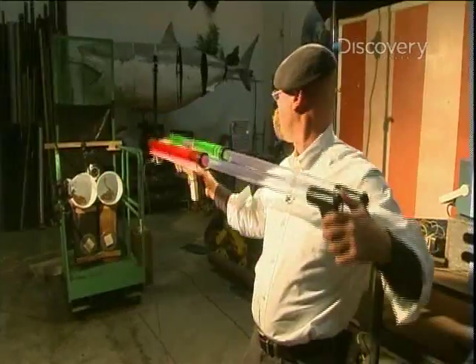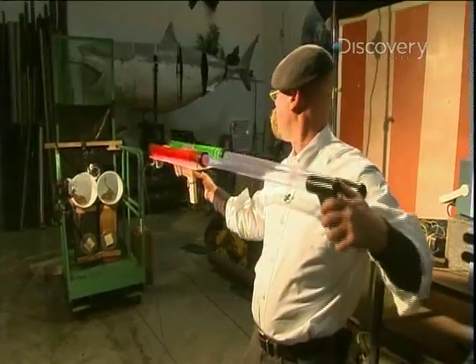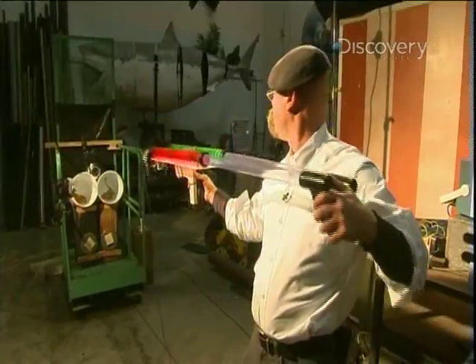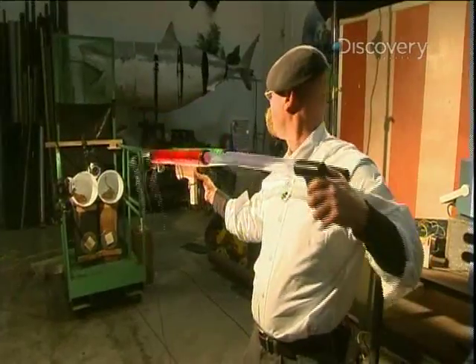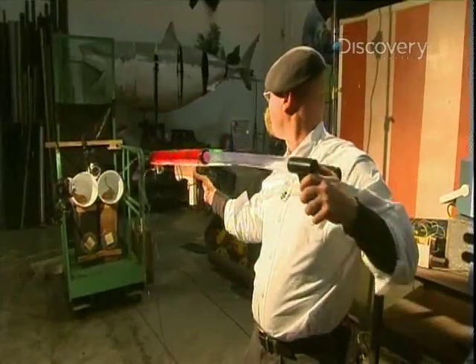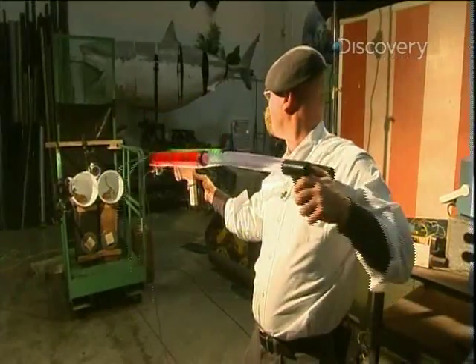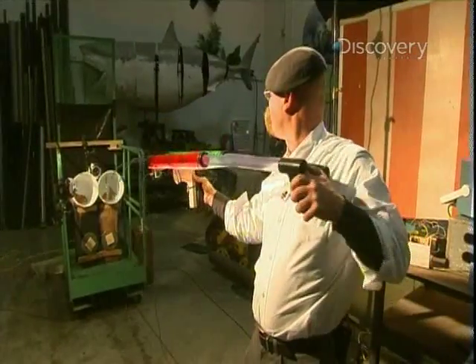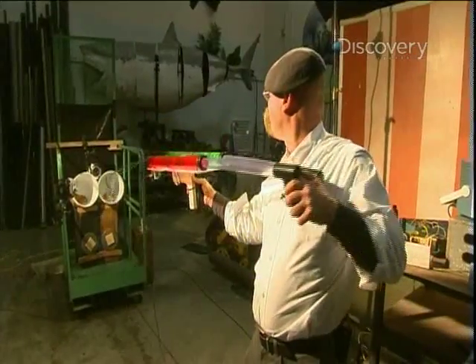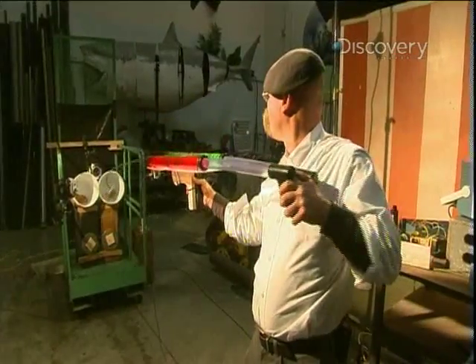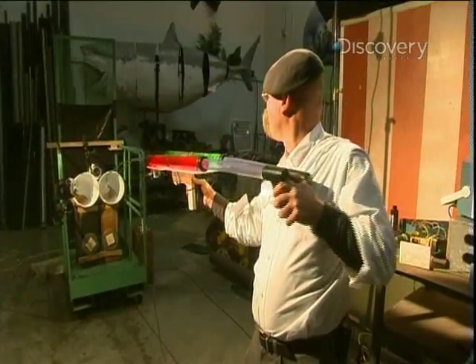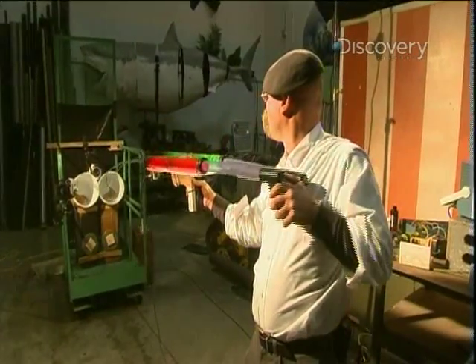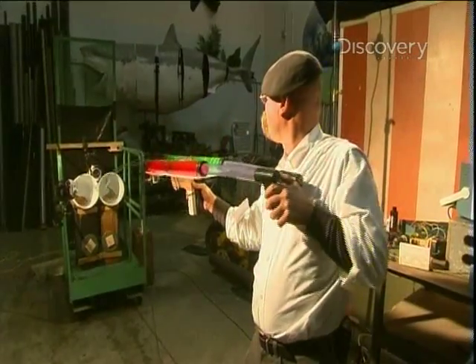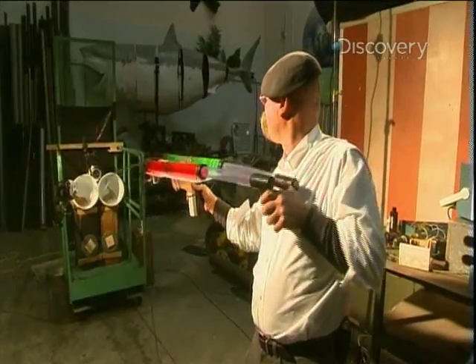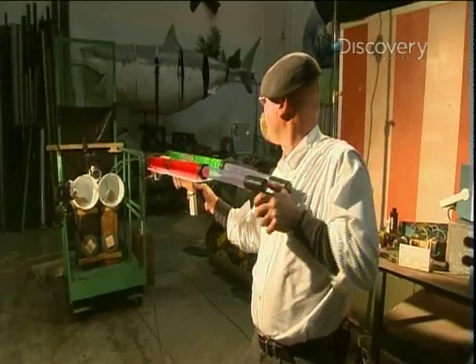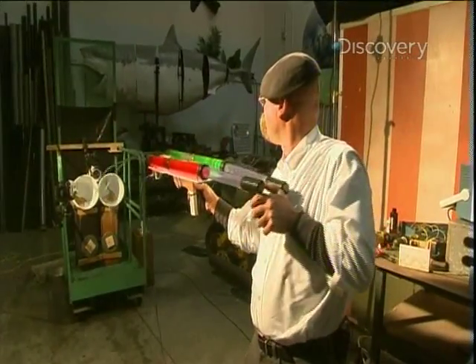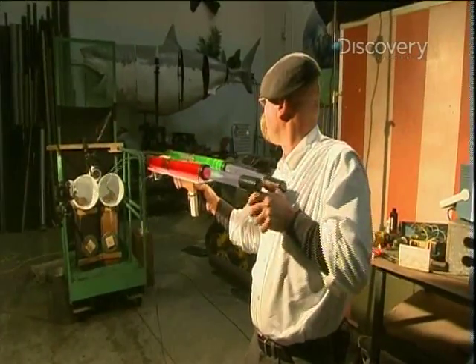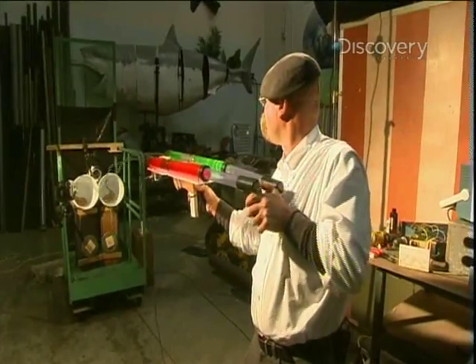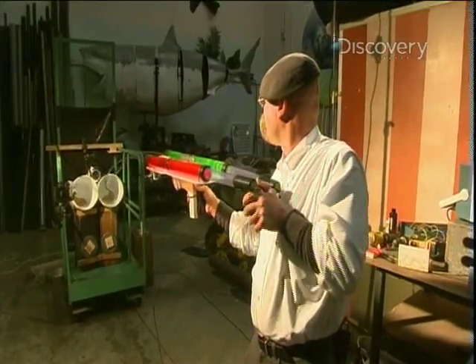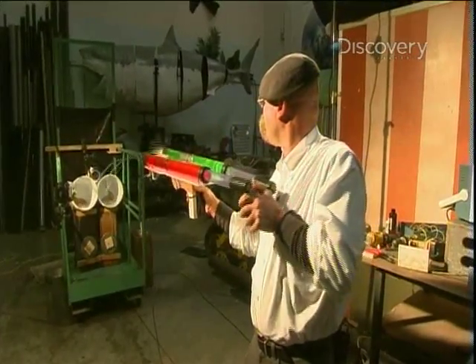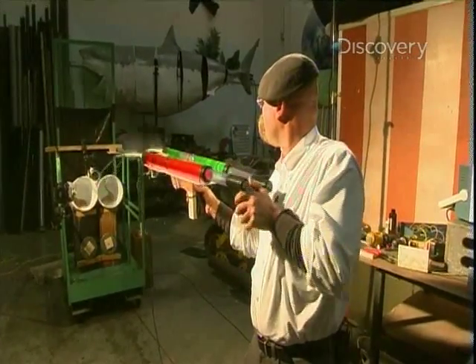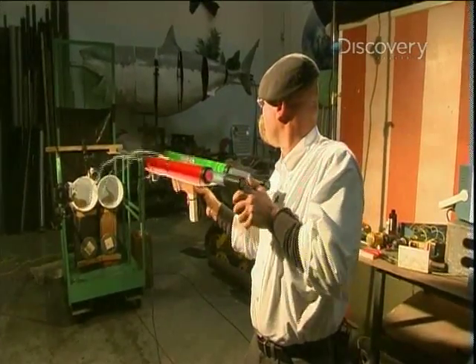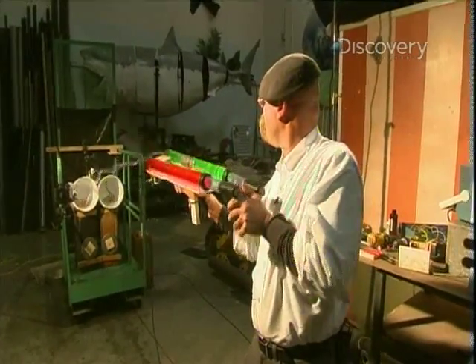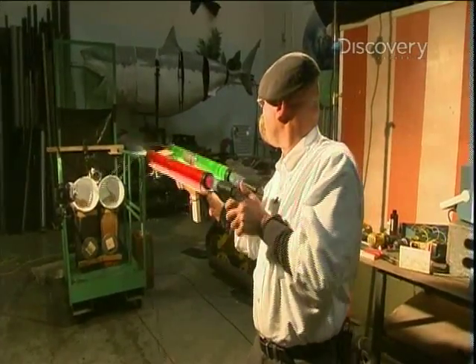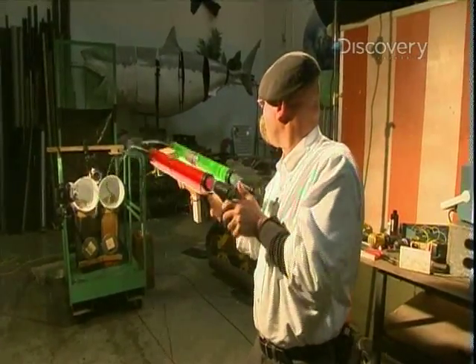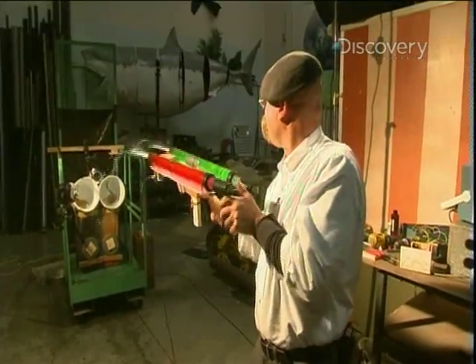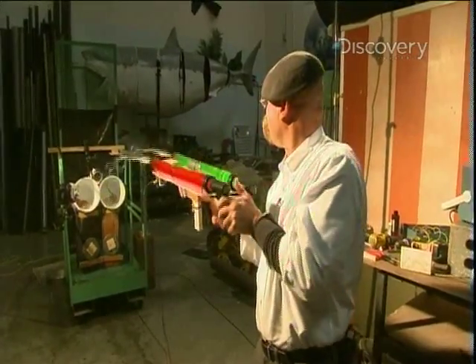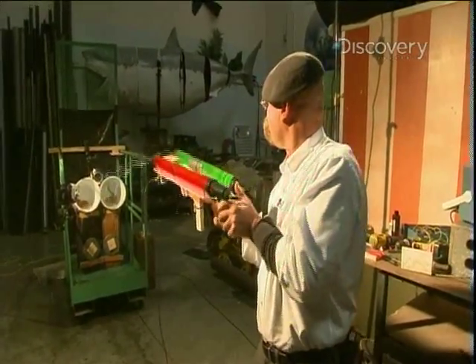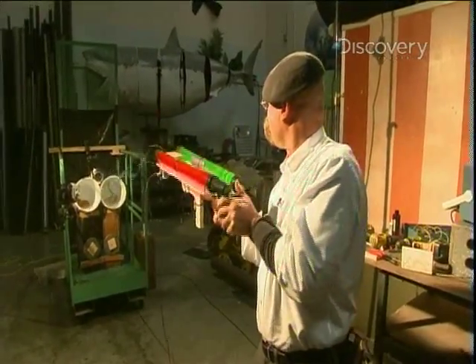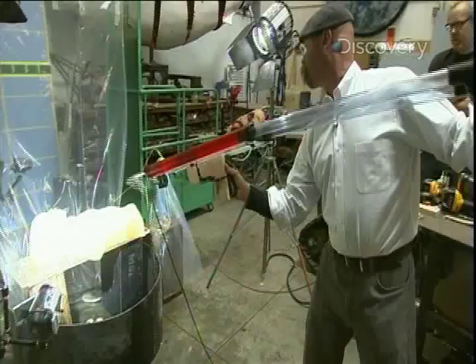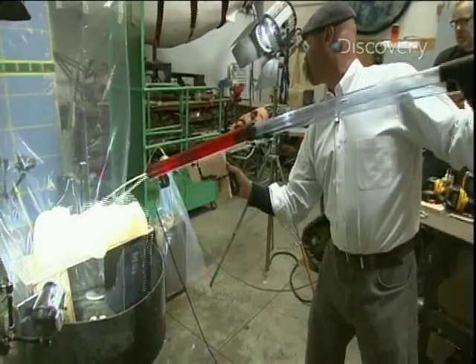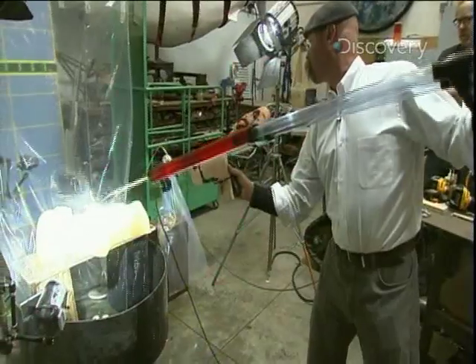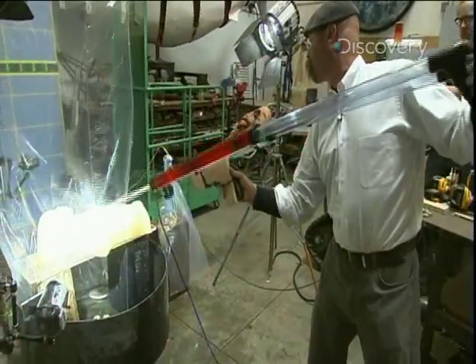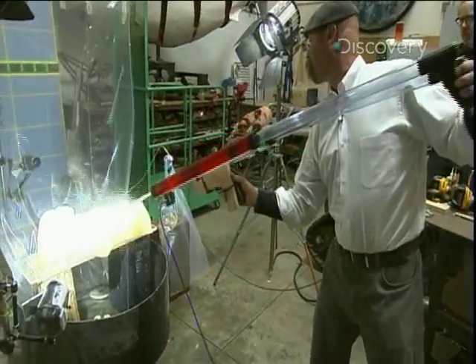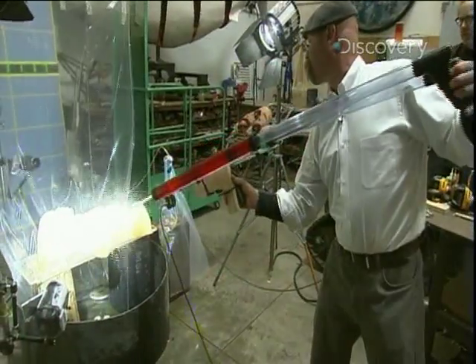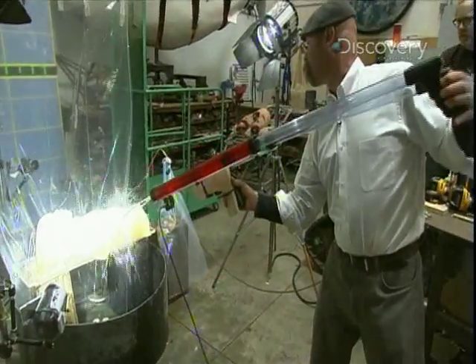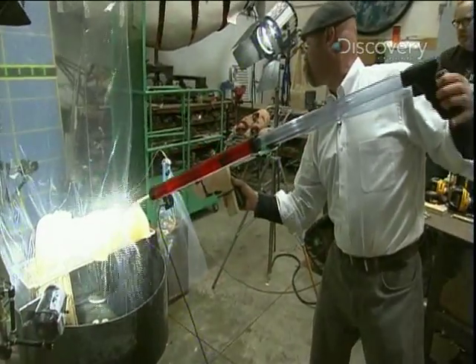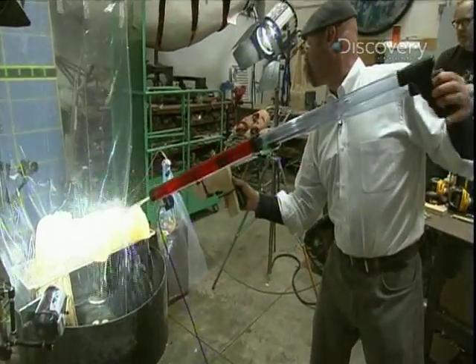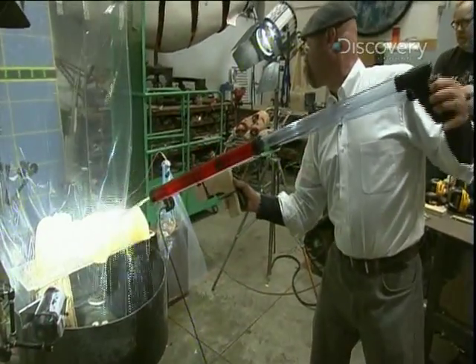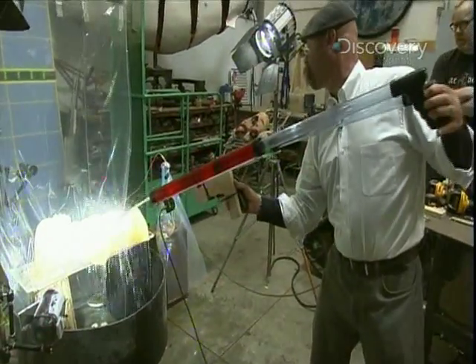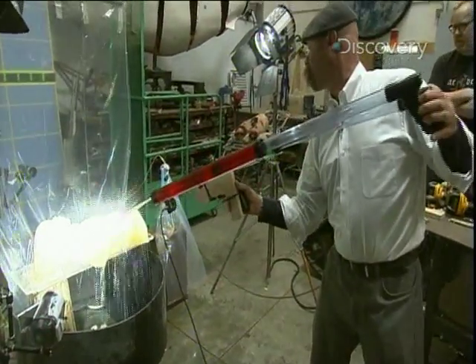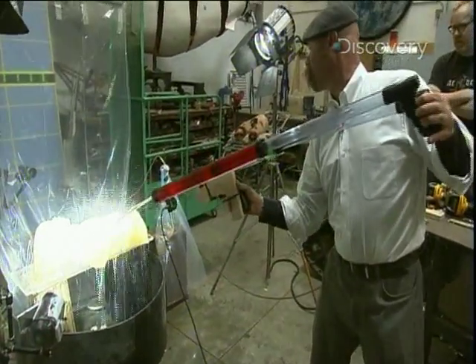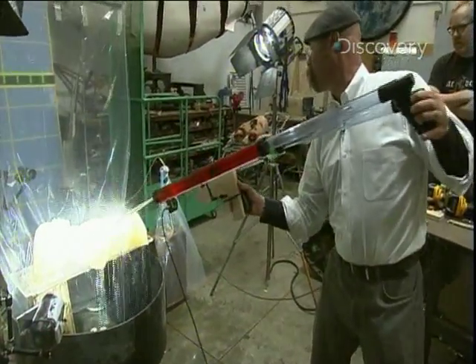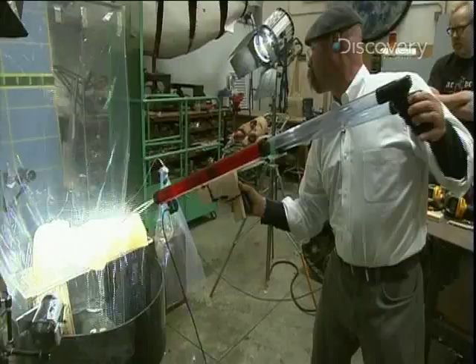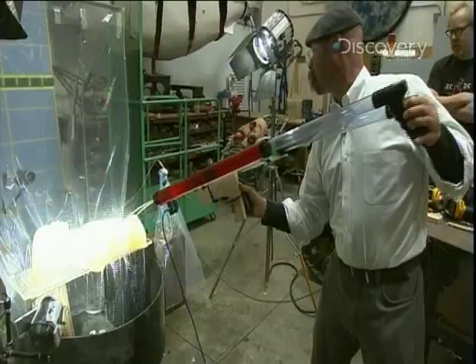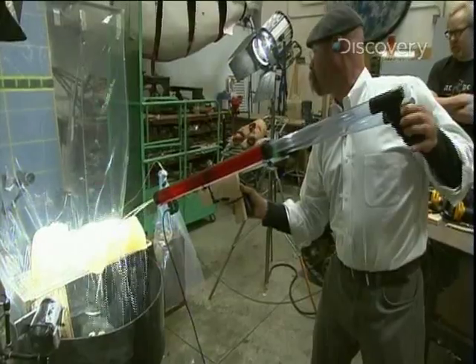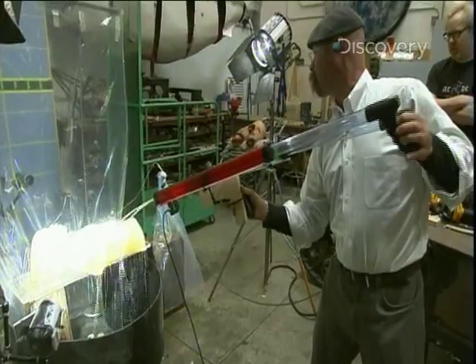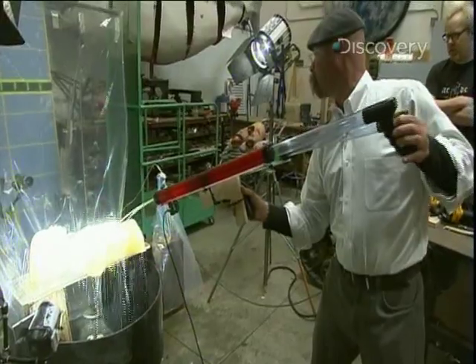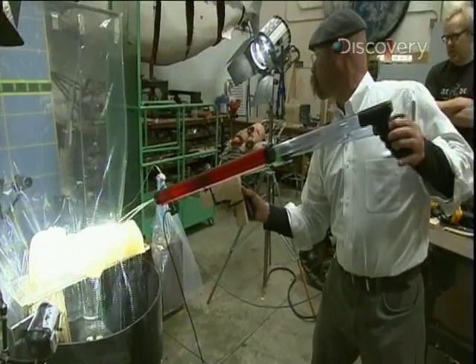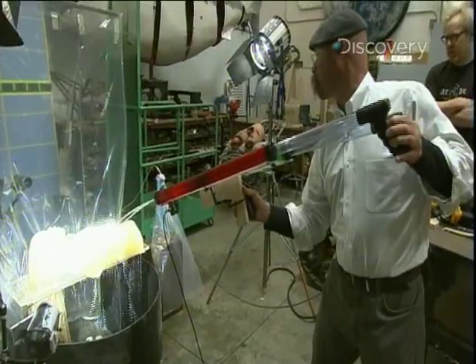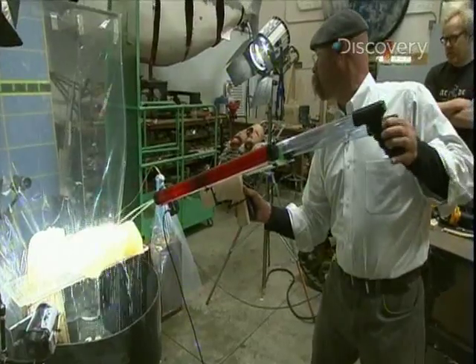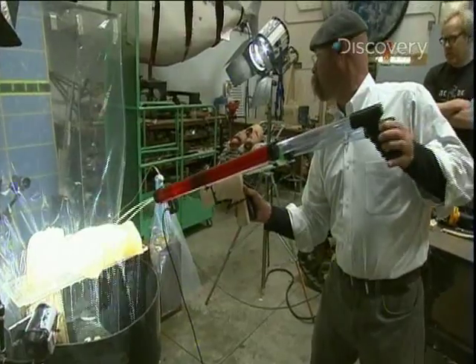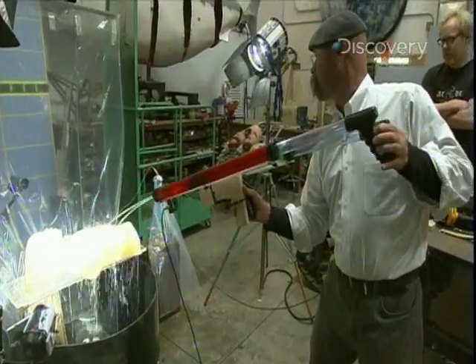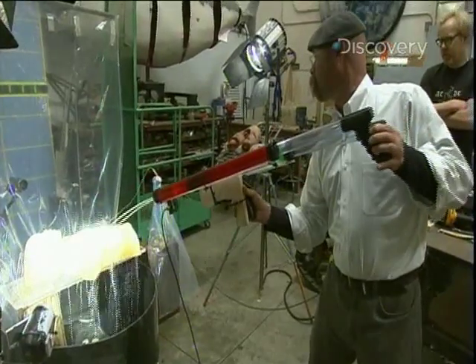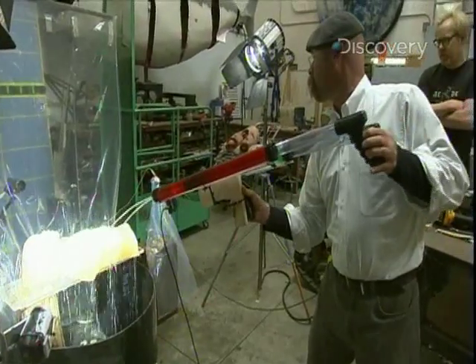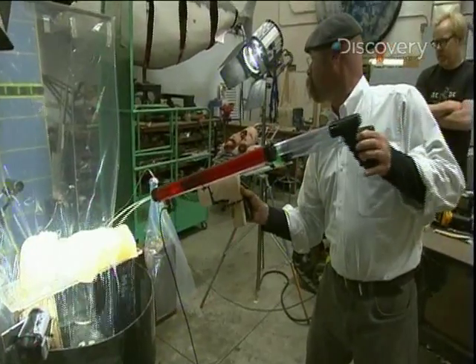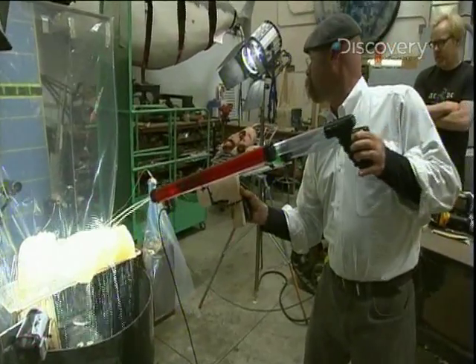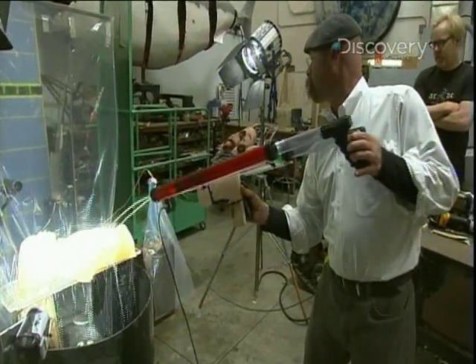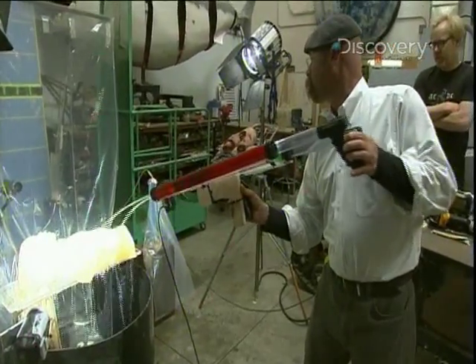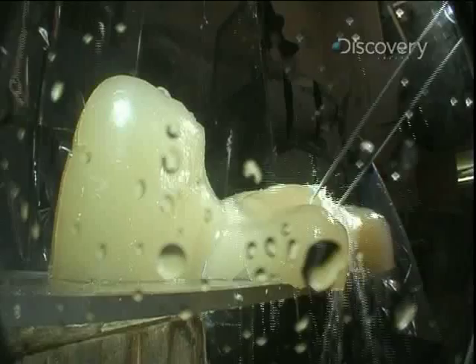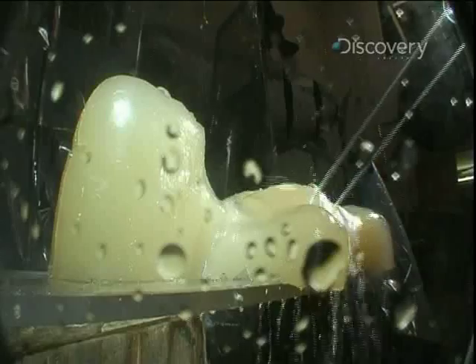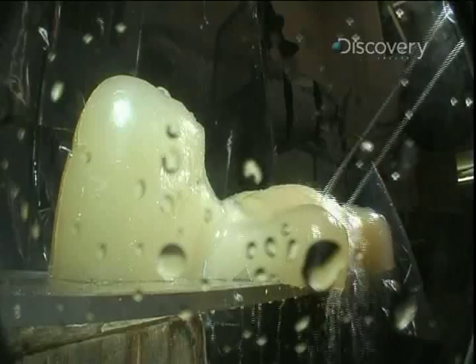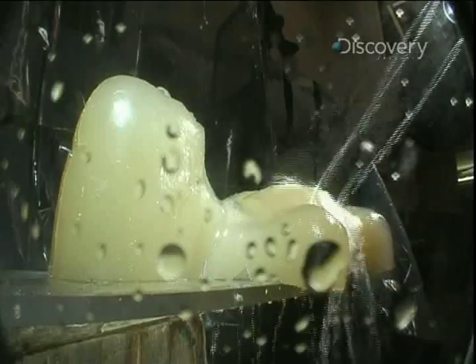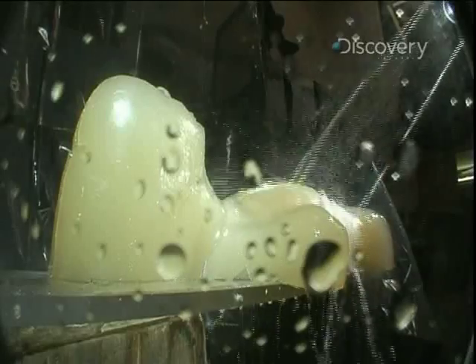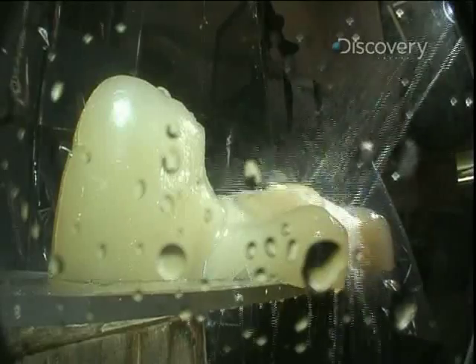Next, they built the AquaZap connected to the electric stun gun, but it didn't conduct enough electricity.